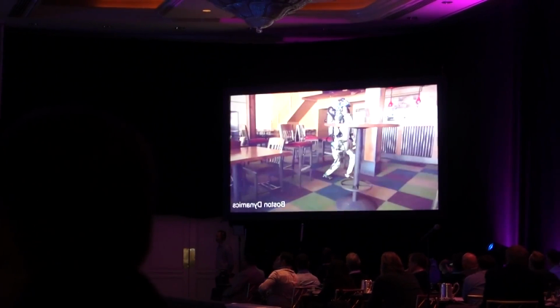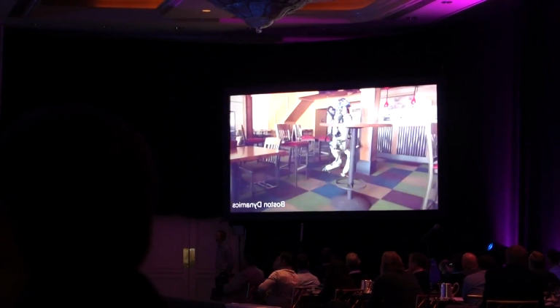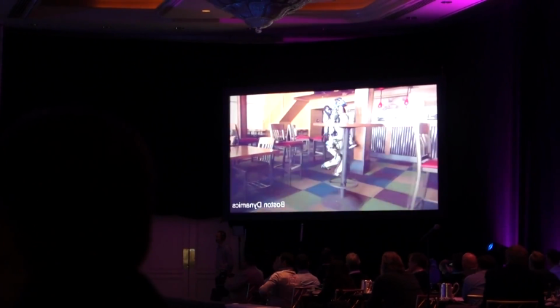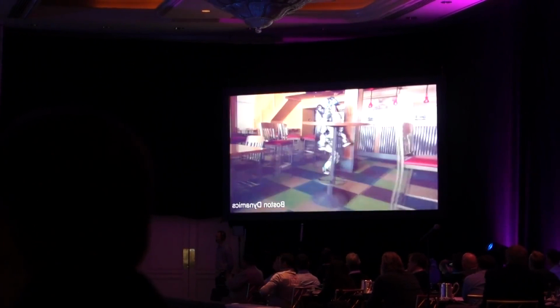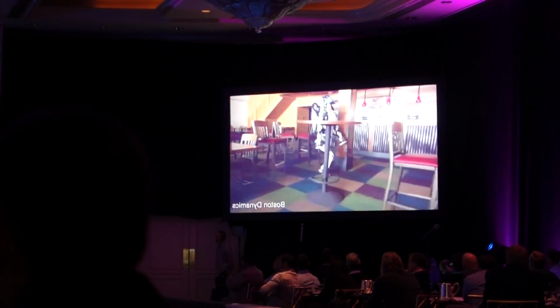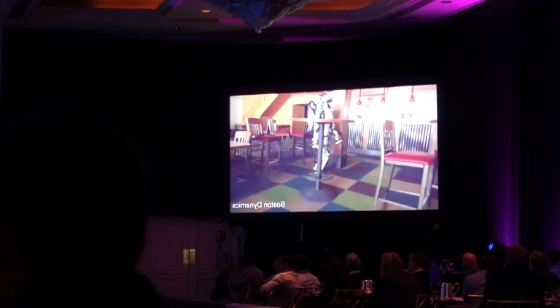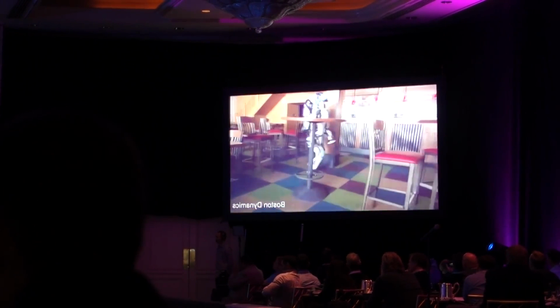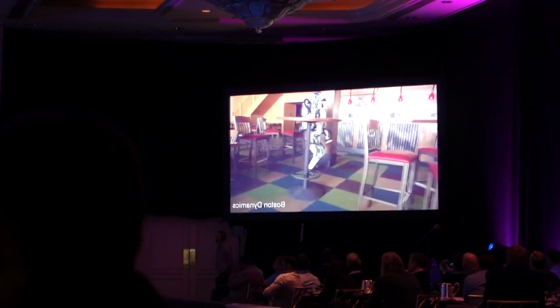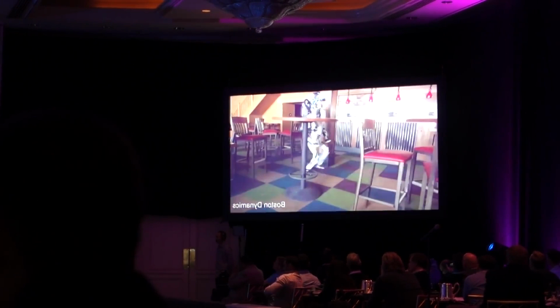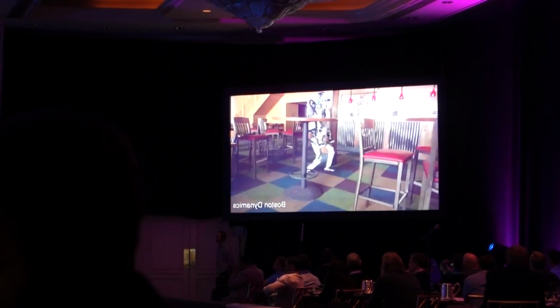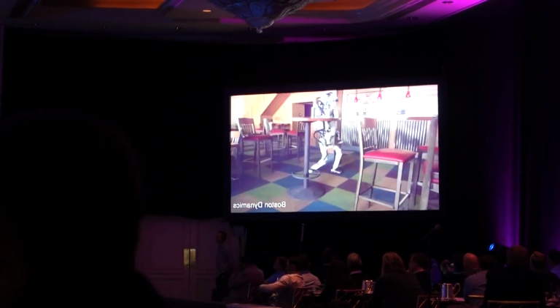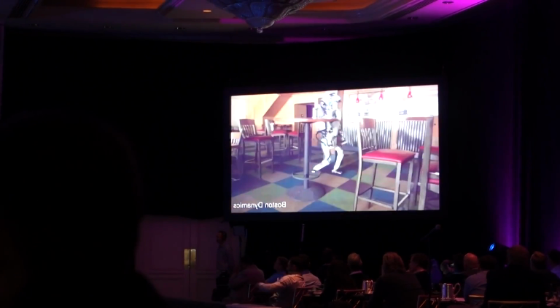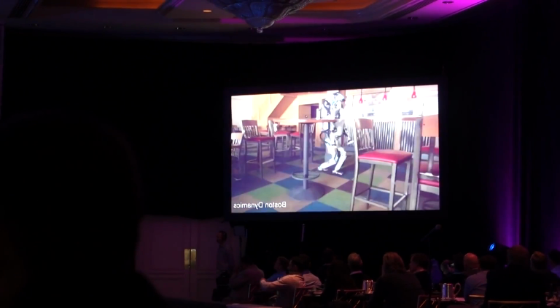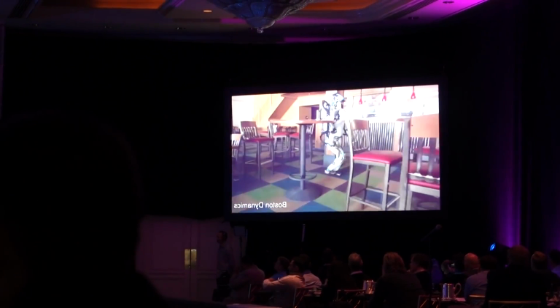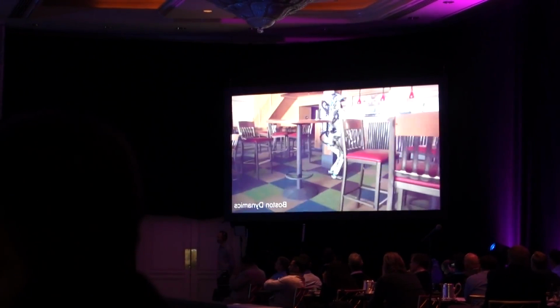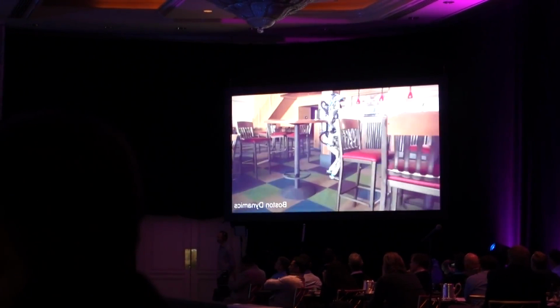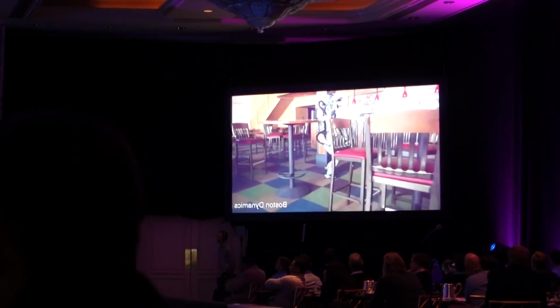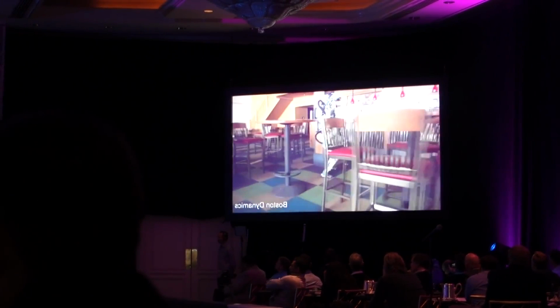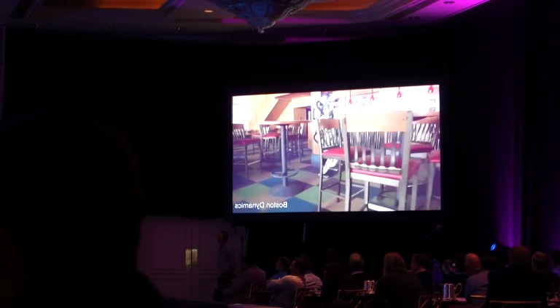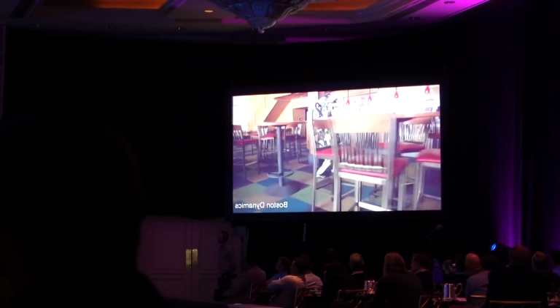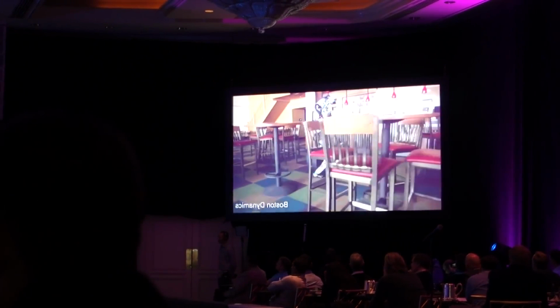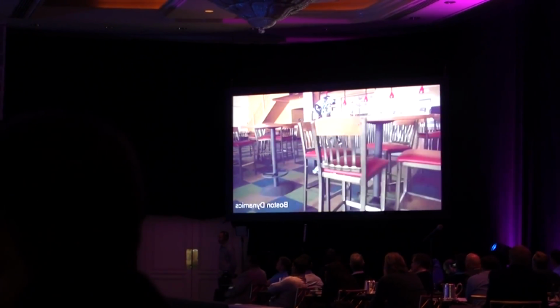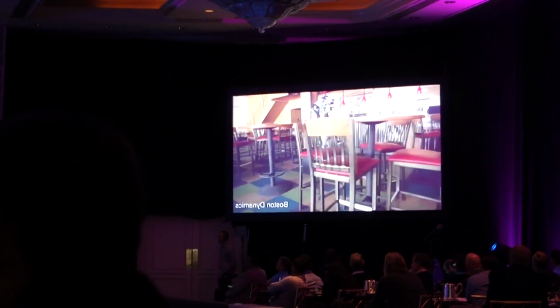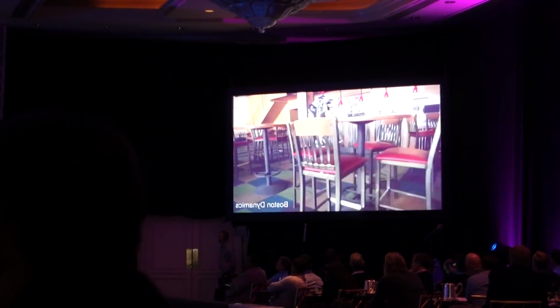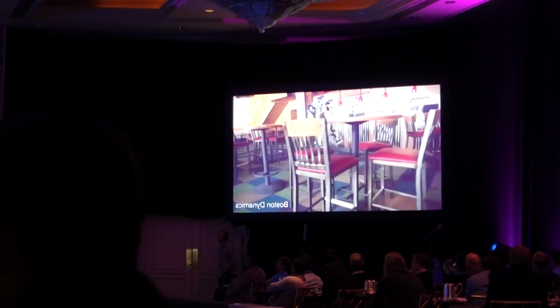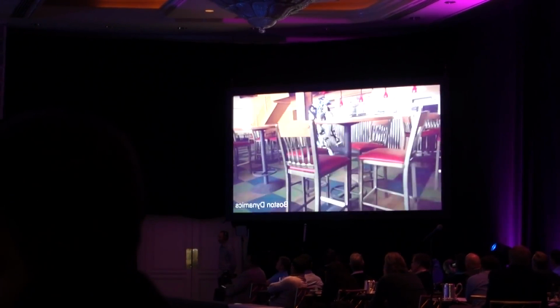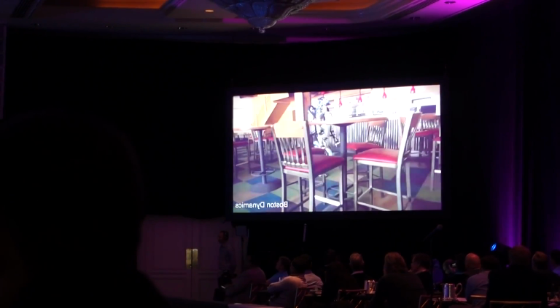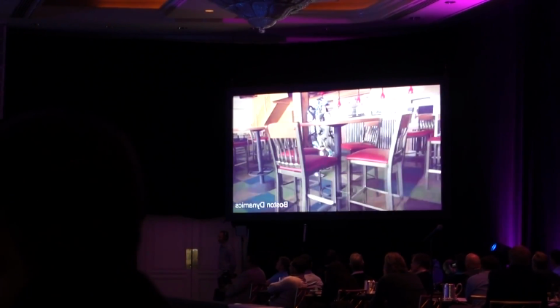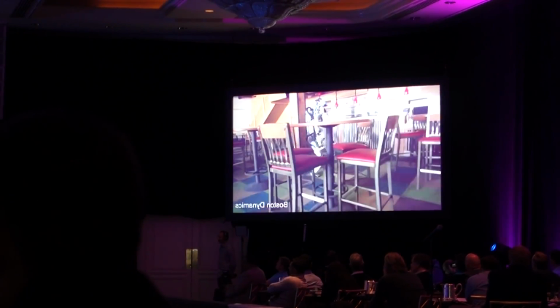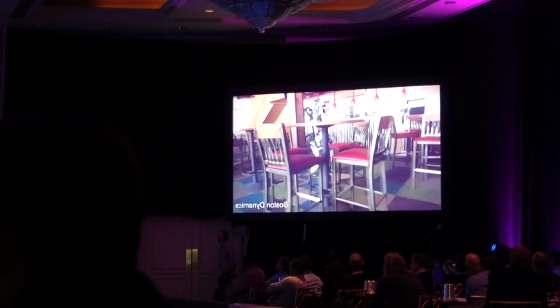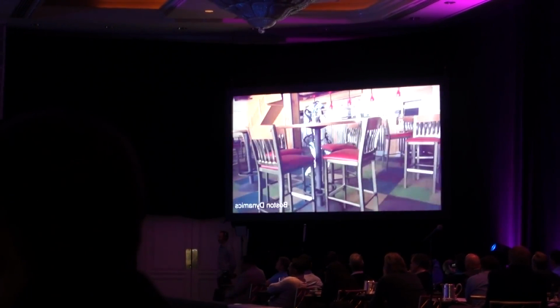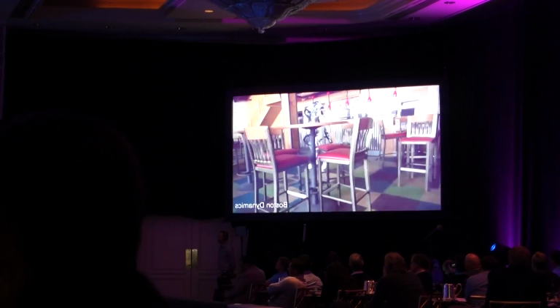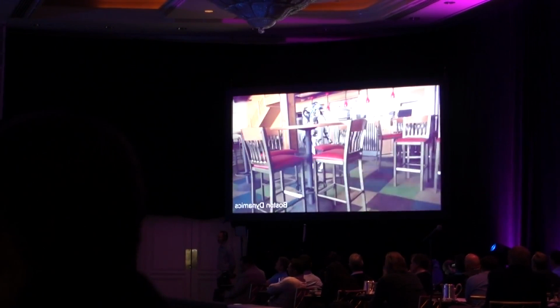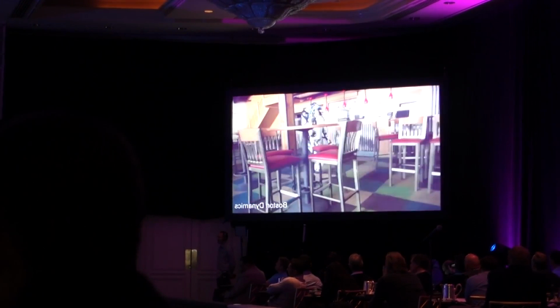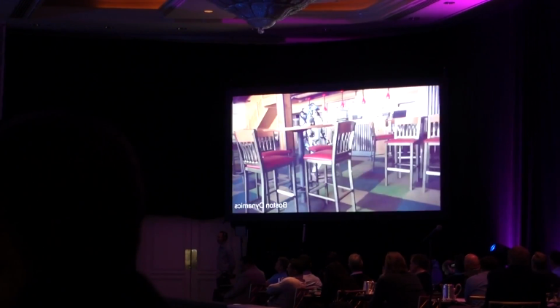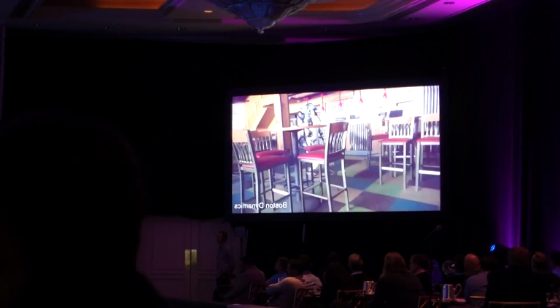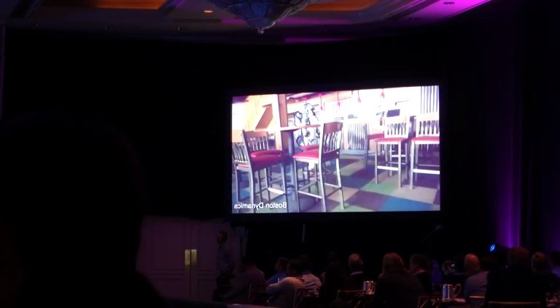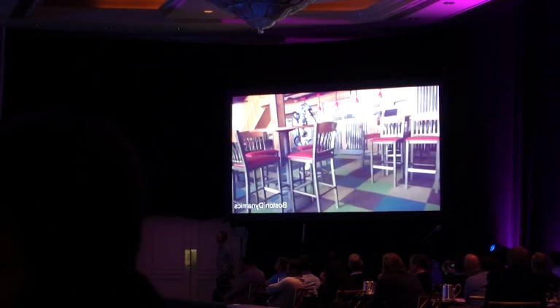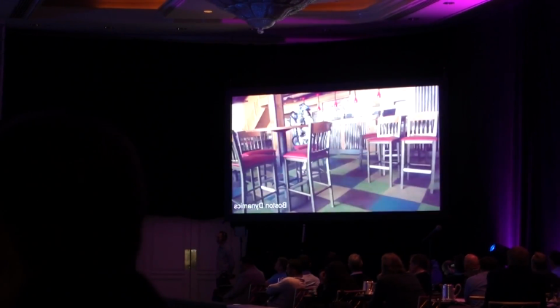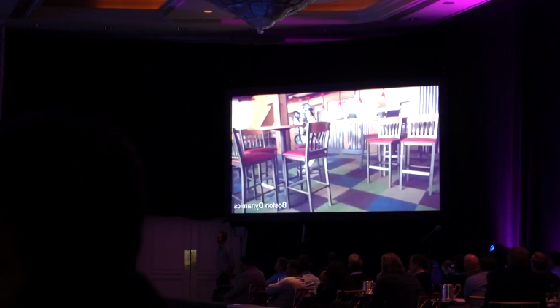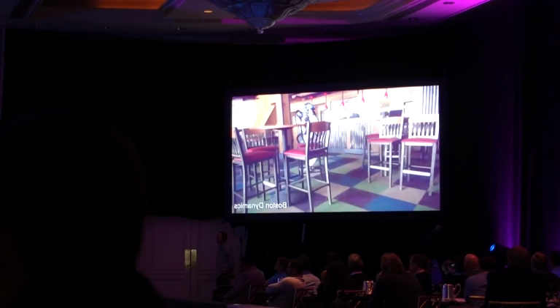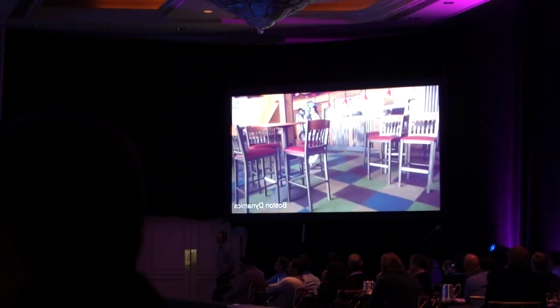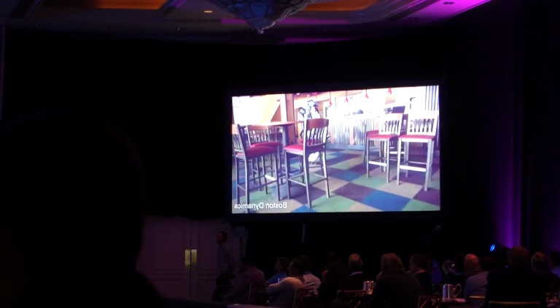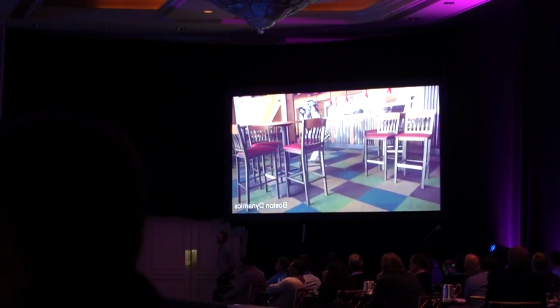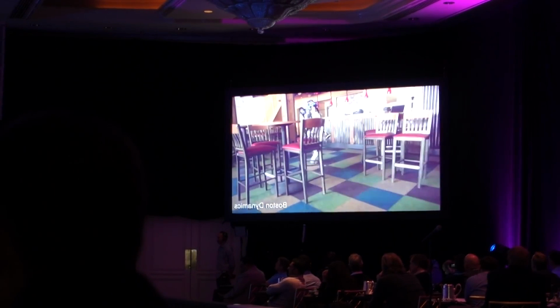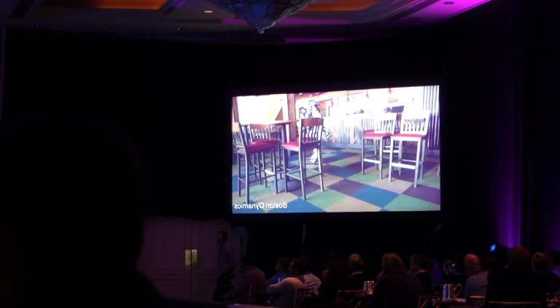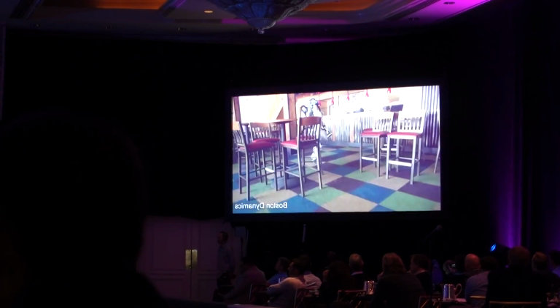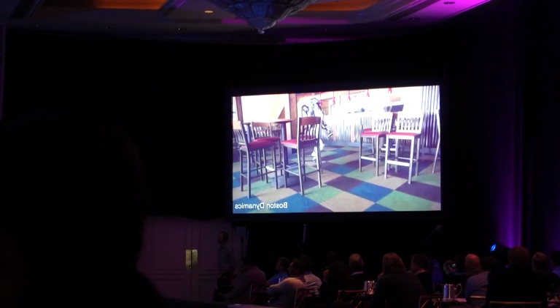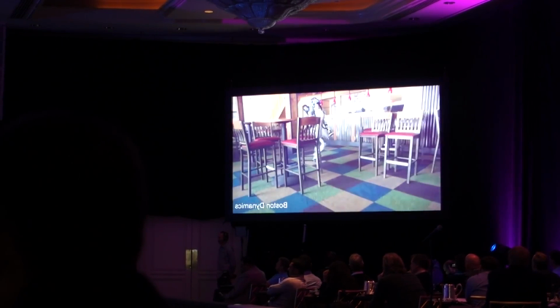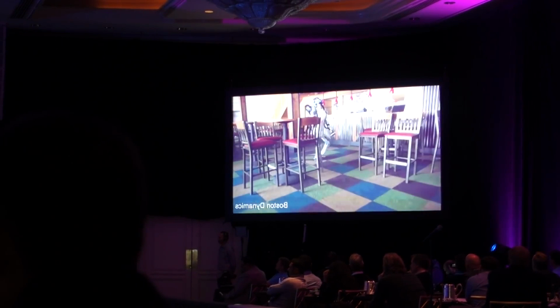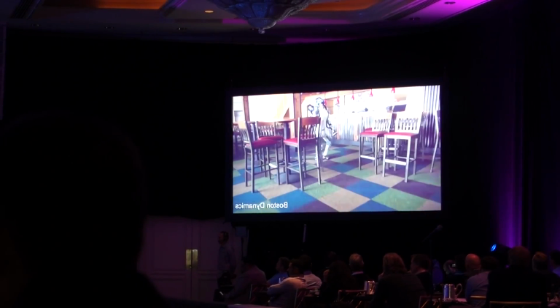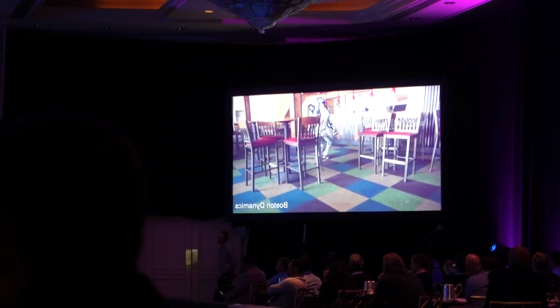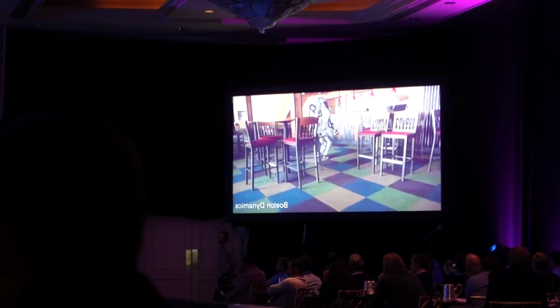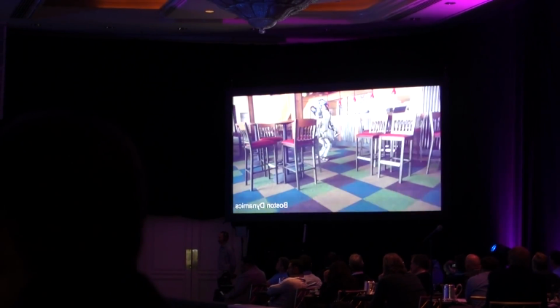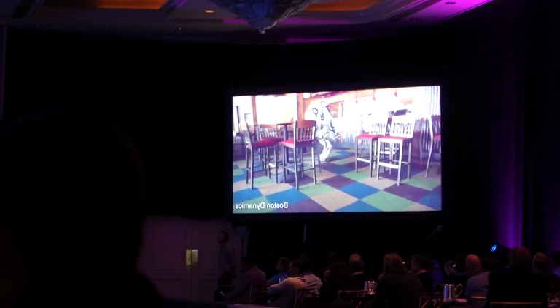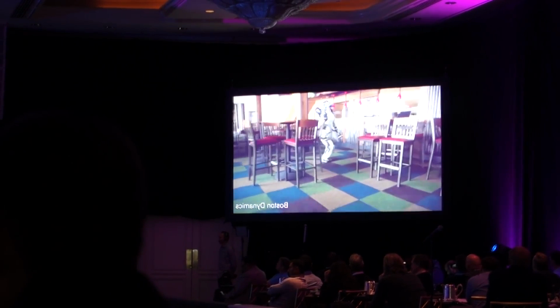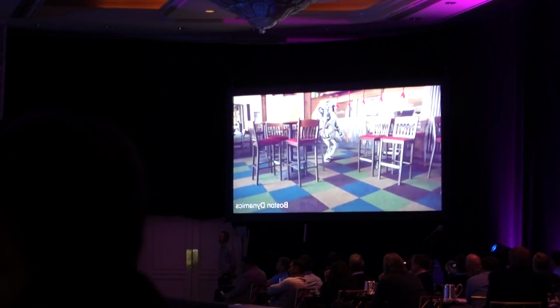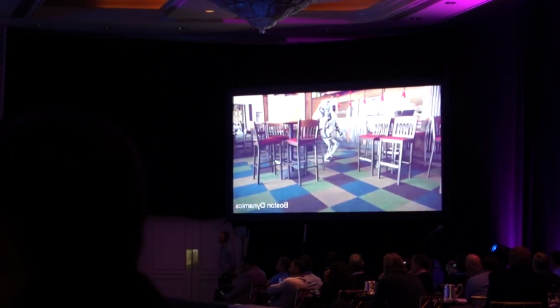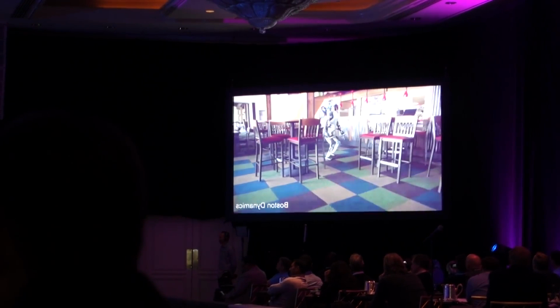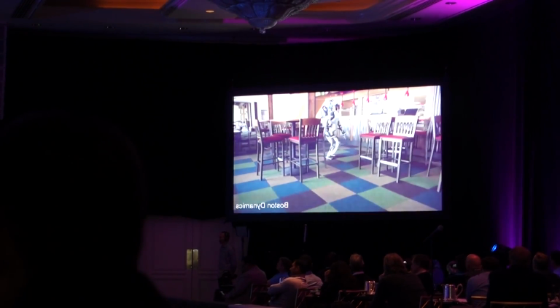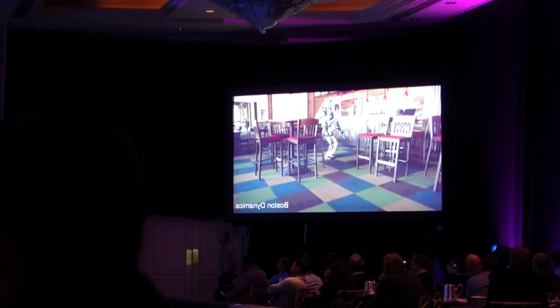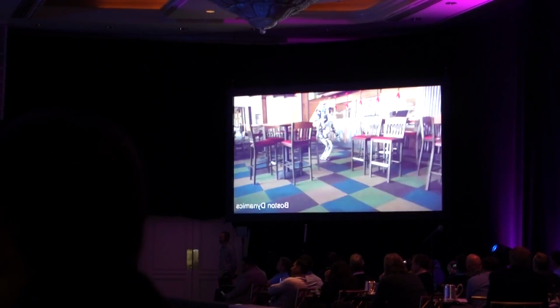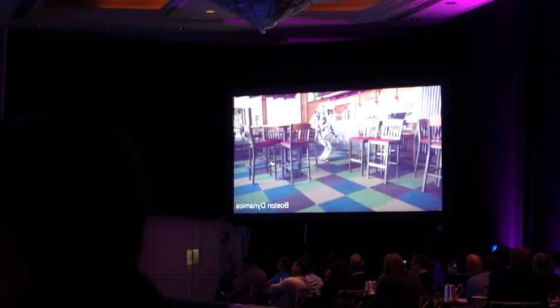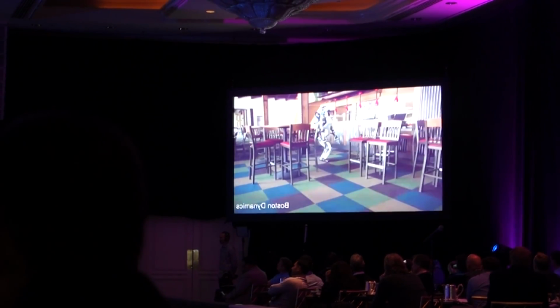We've been taking it out to various human sites that are designed for humans and testing on stairways. This is a bar where it's autonomously navigating and avoiding obstacles as it goes through.